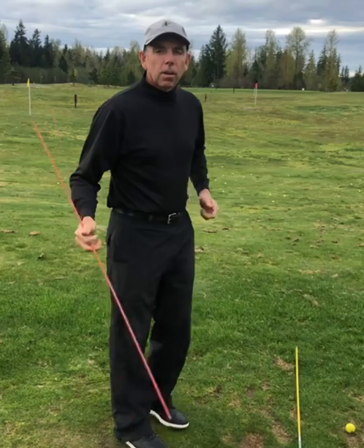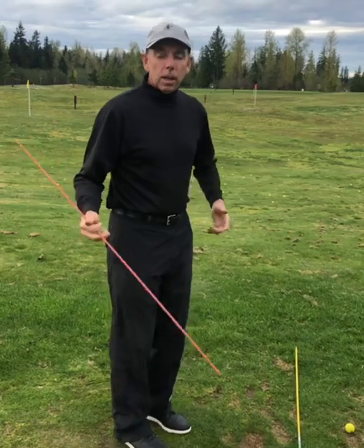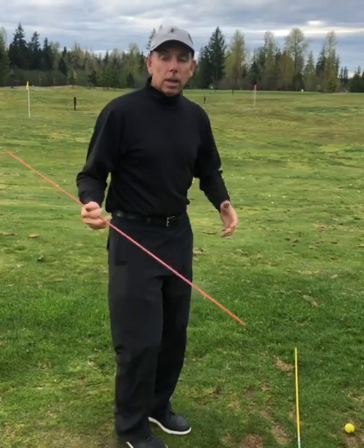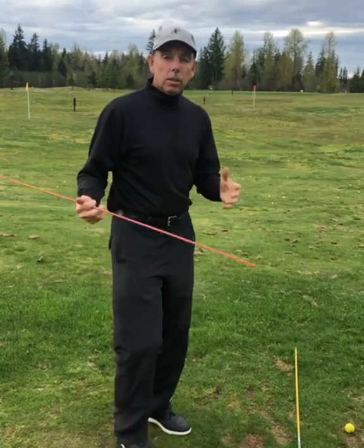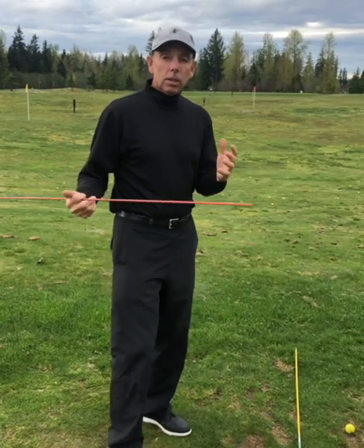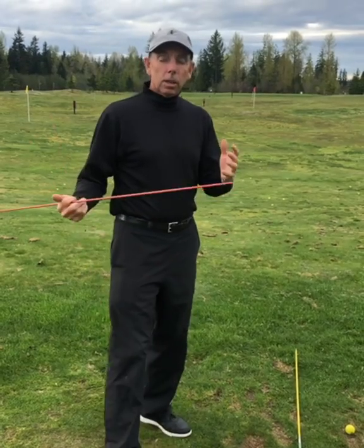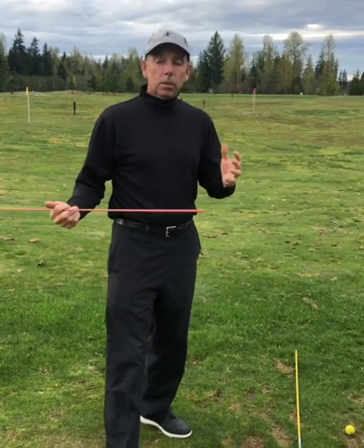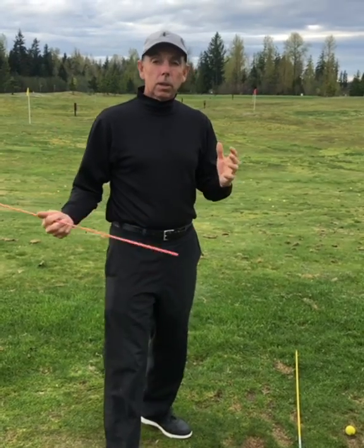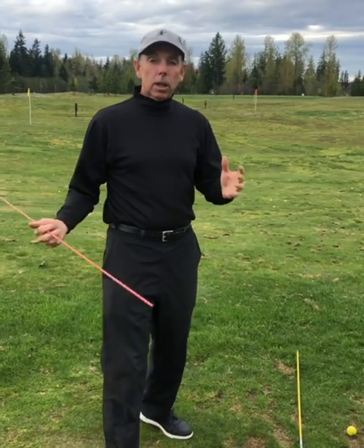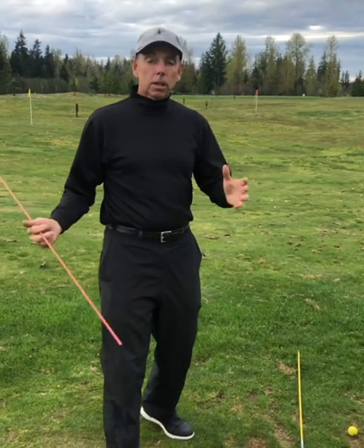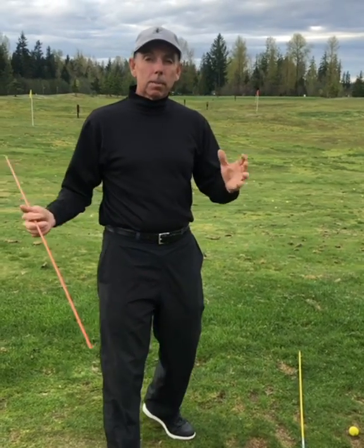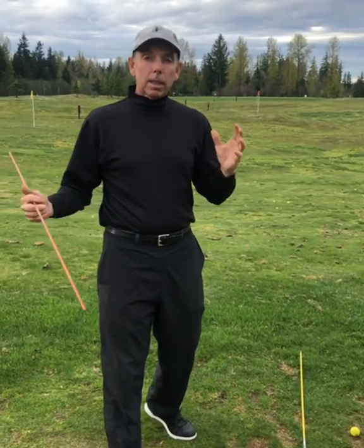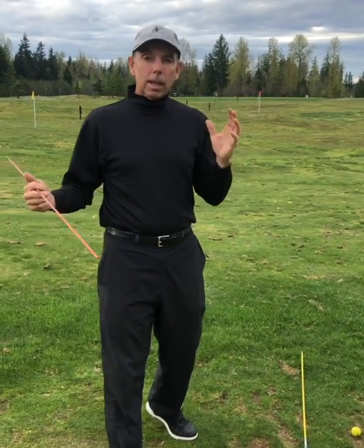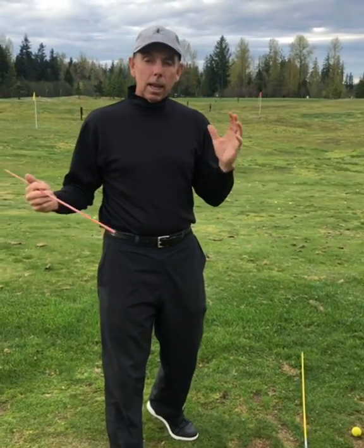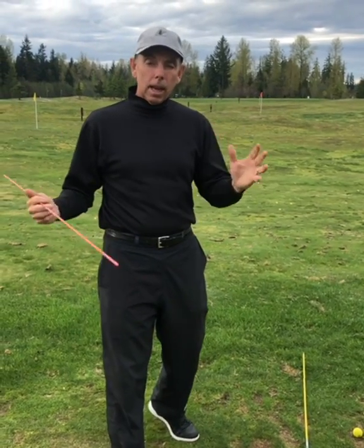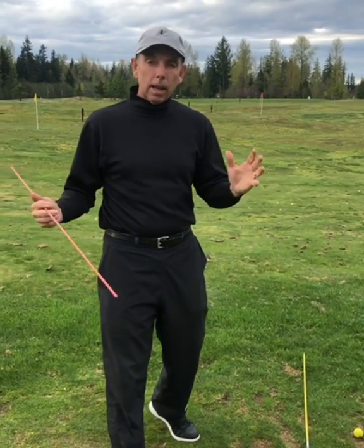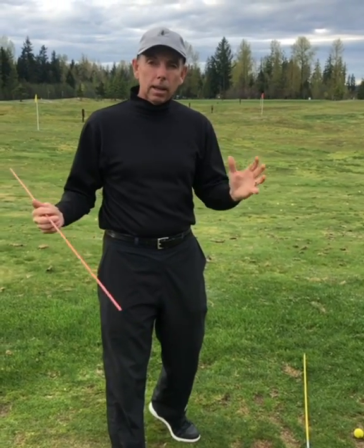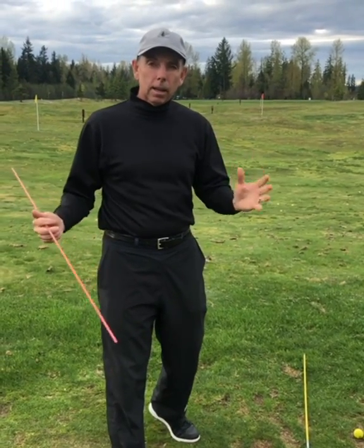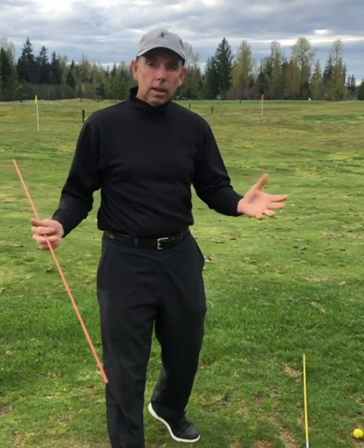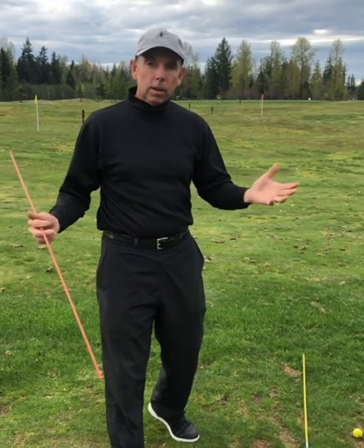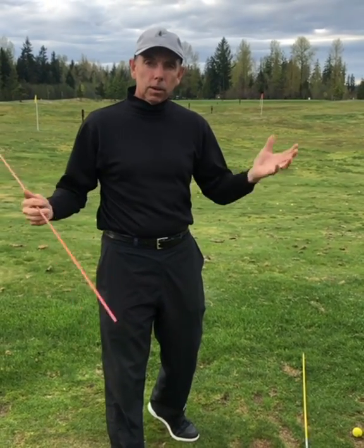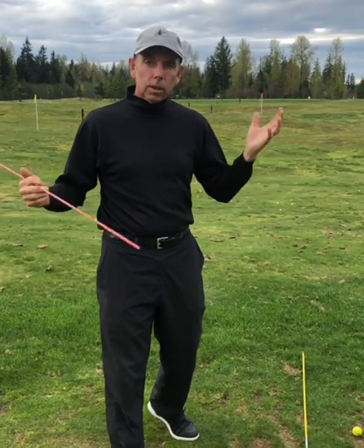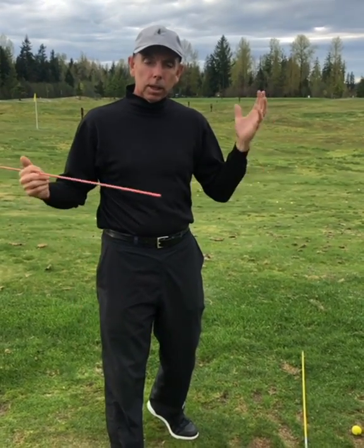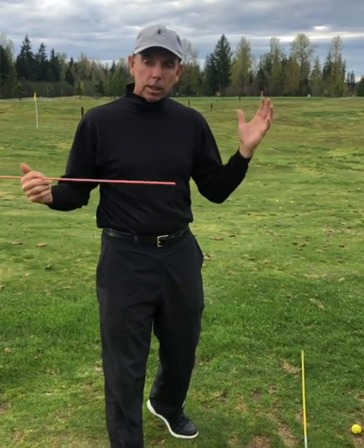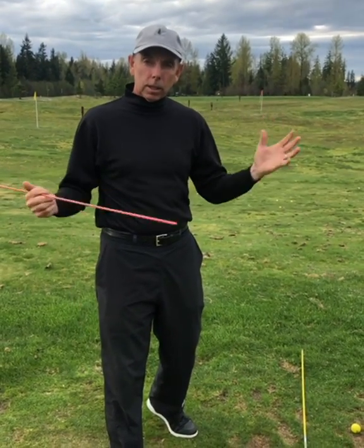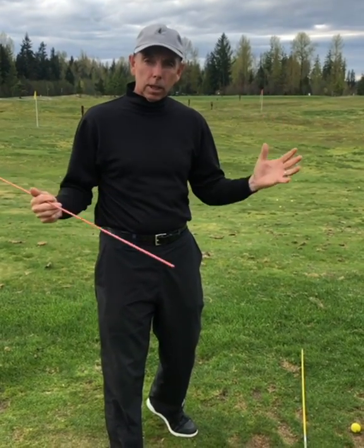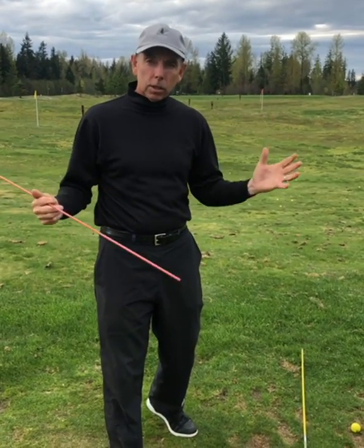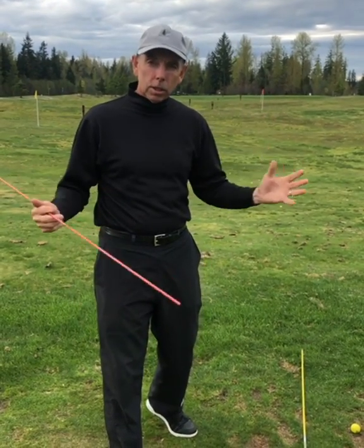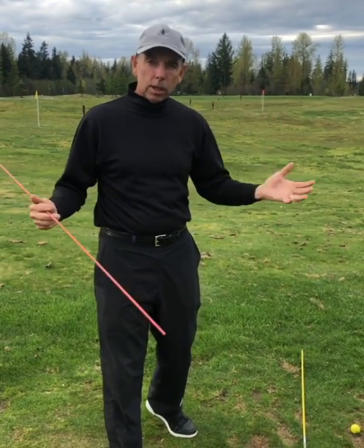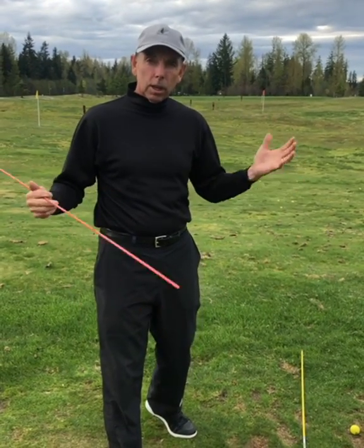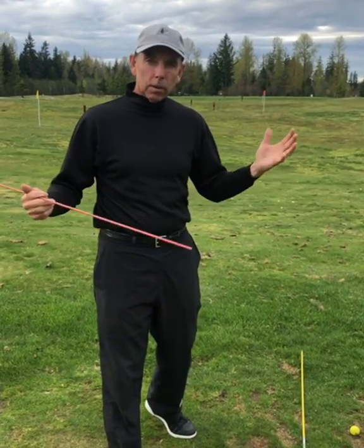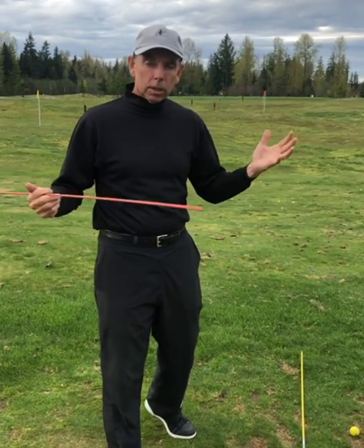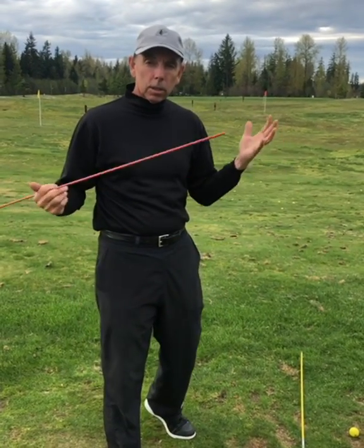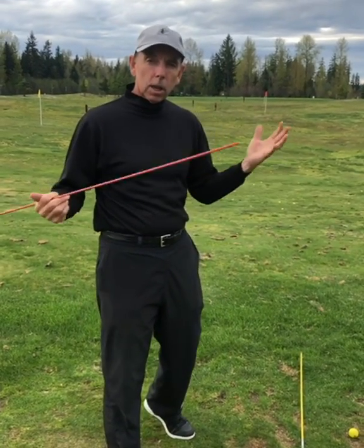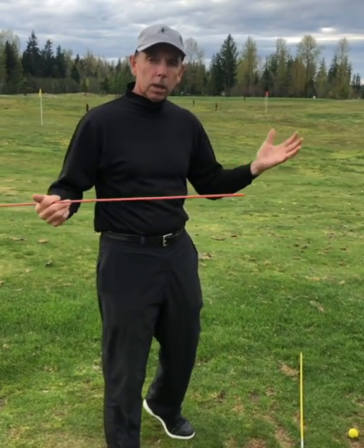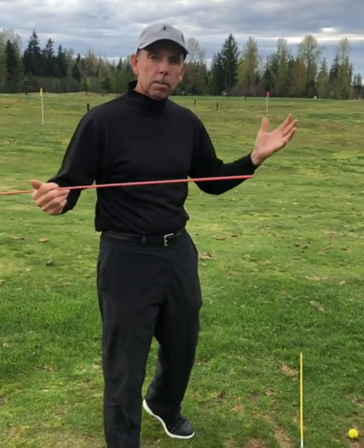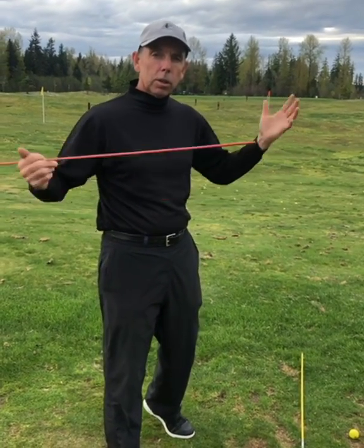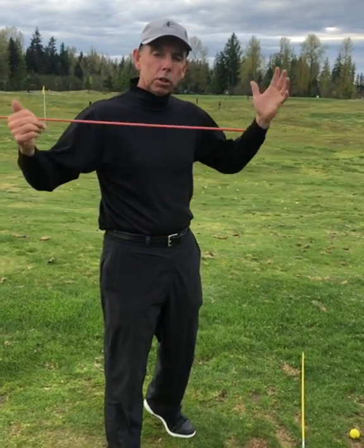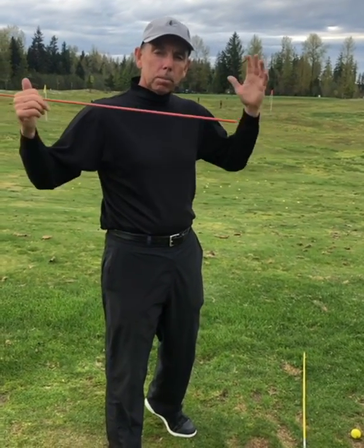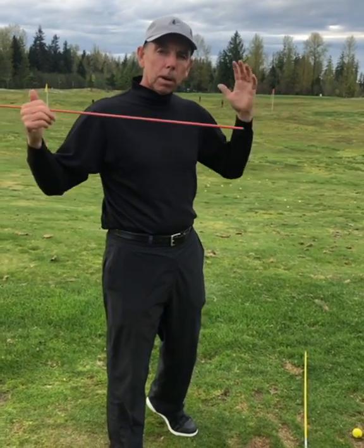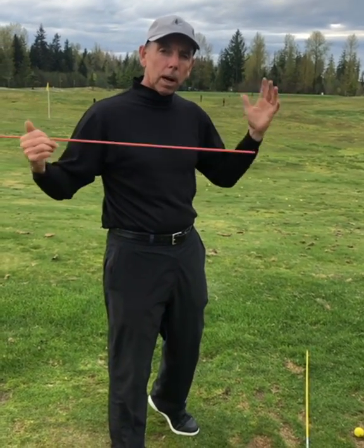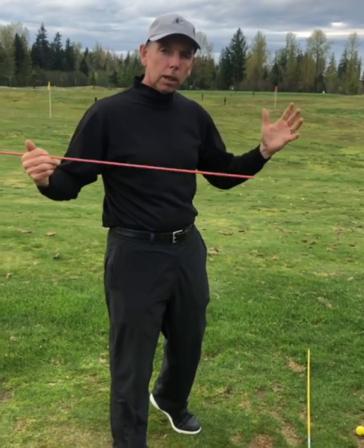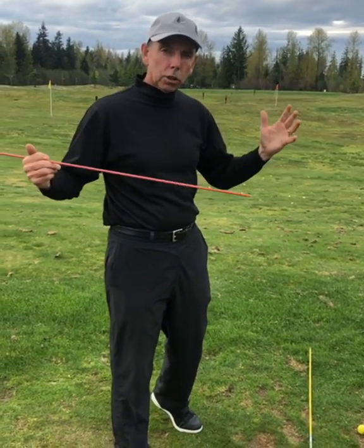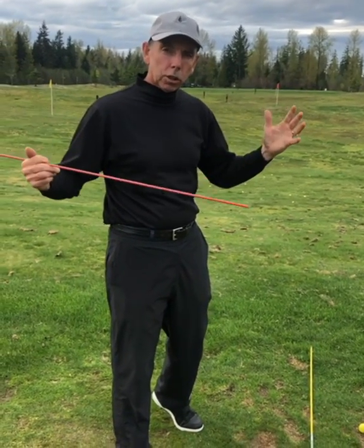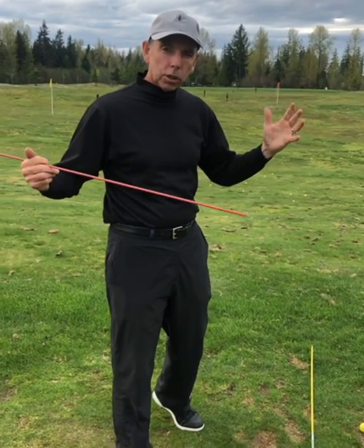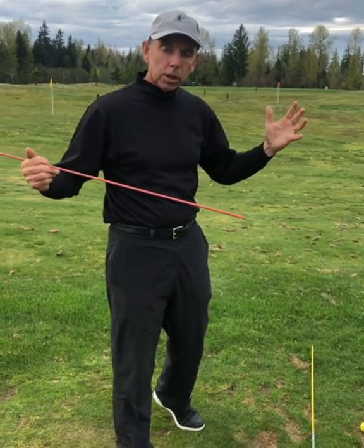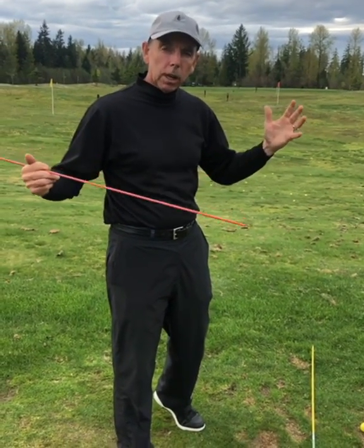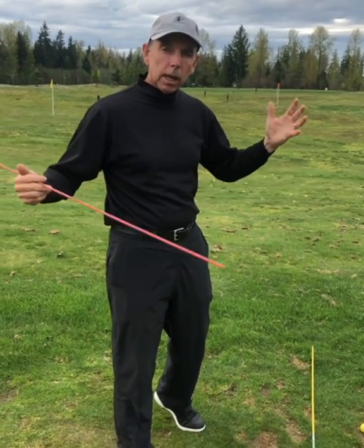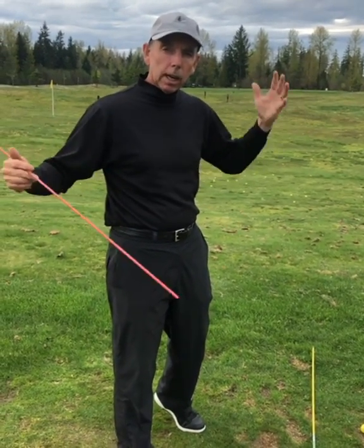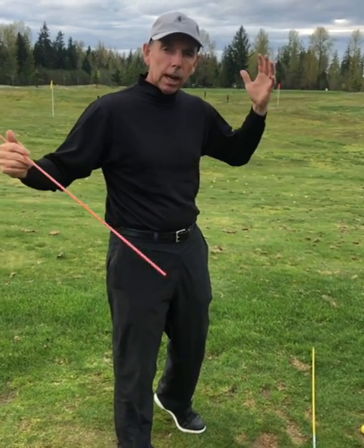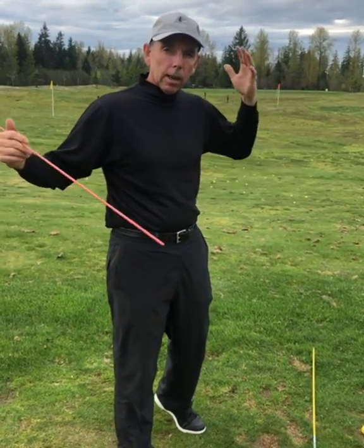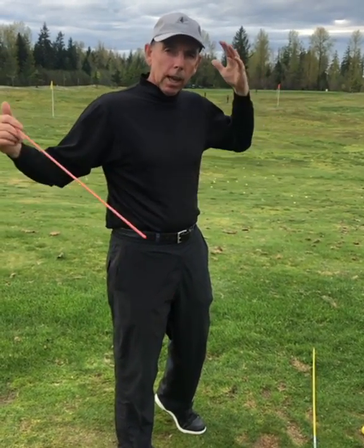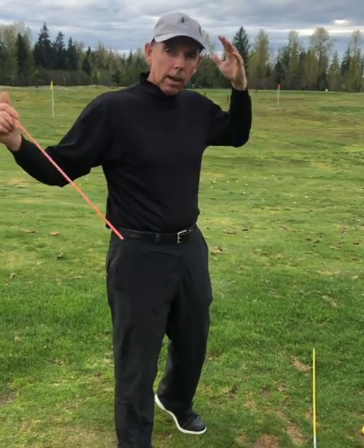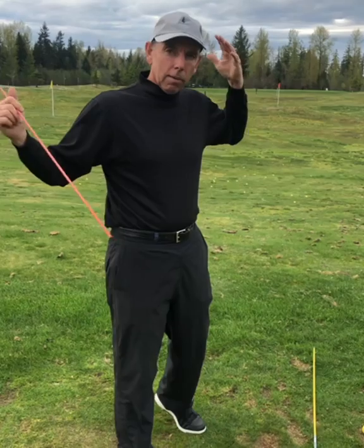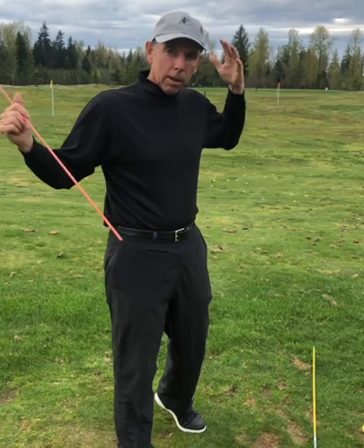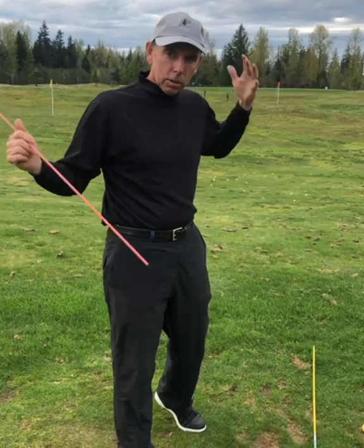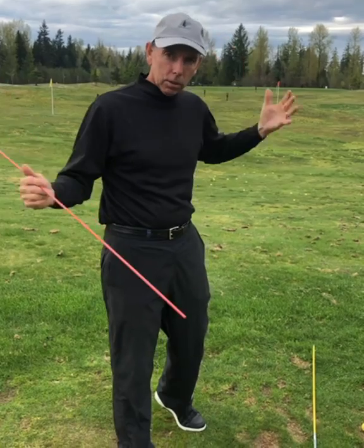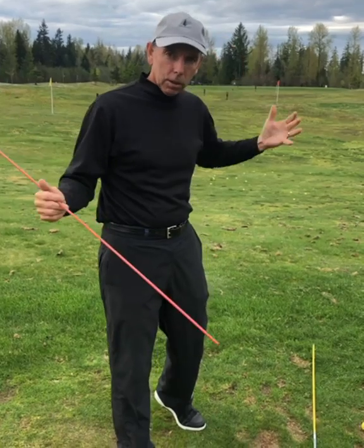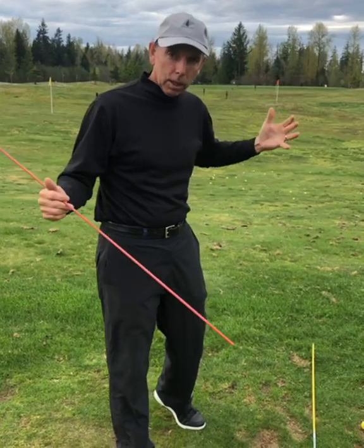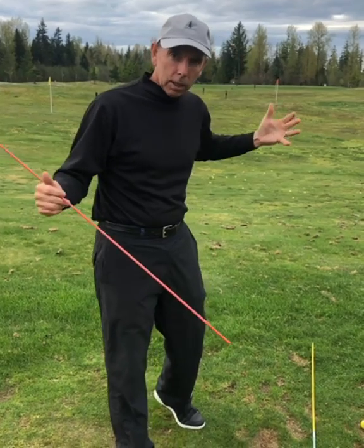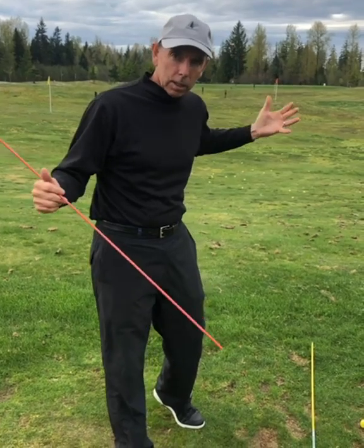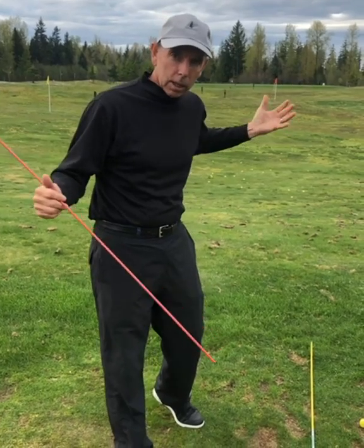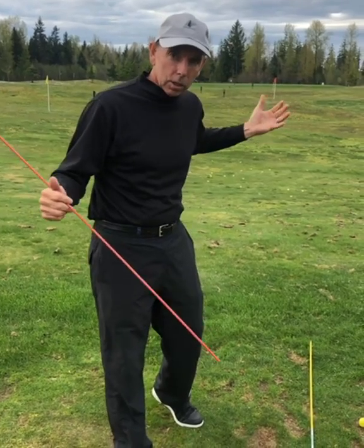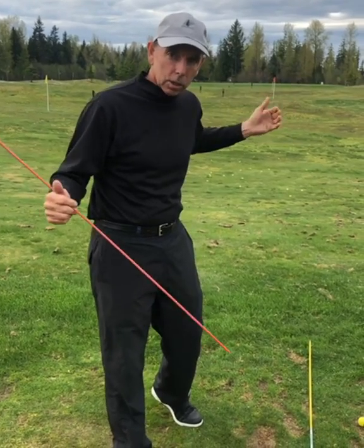Yesterday we talked about the head in early extension. Today we're going to talk about your posture and how that affects early extension.